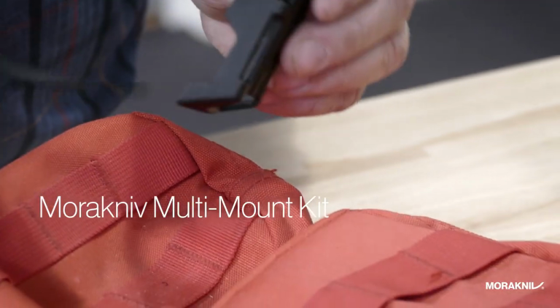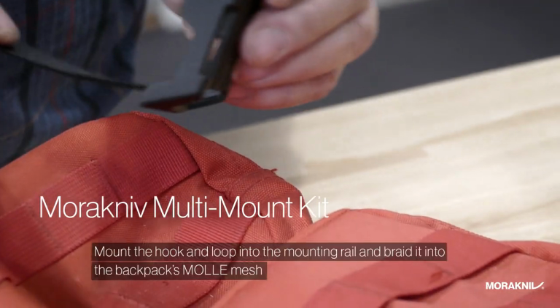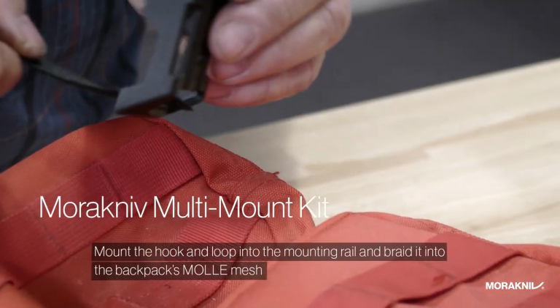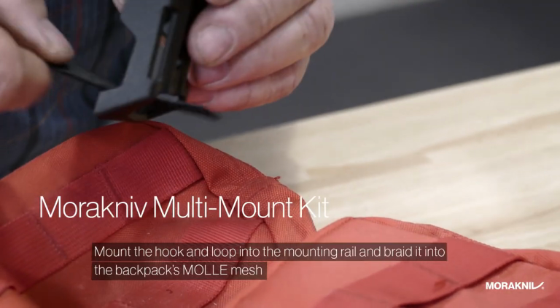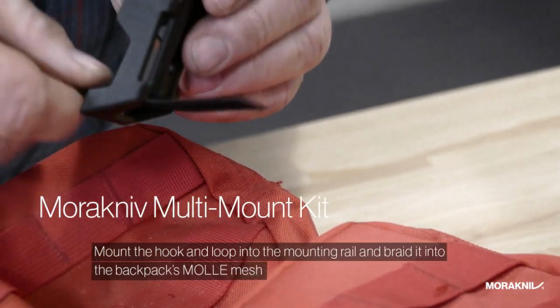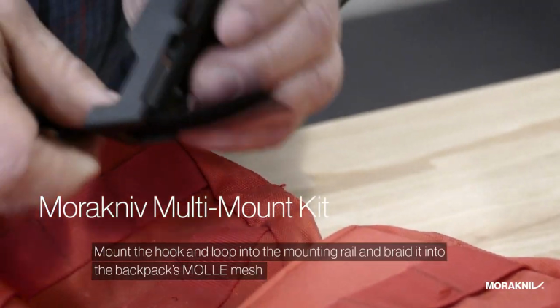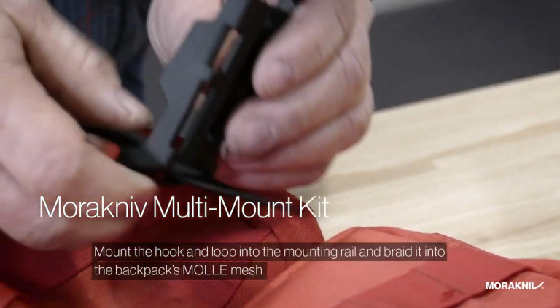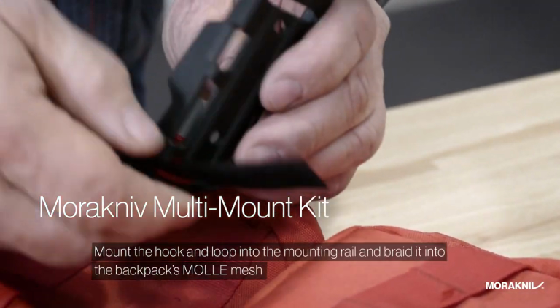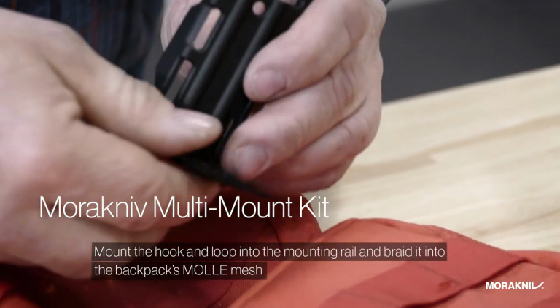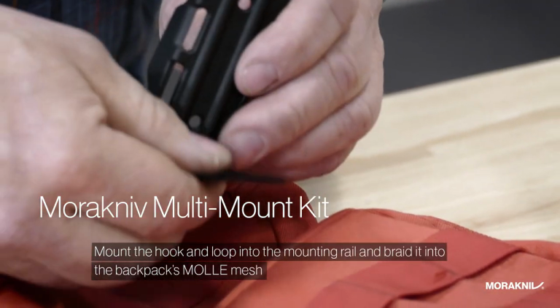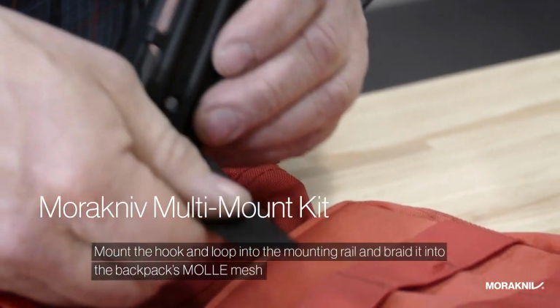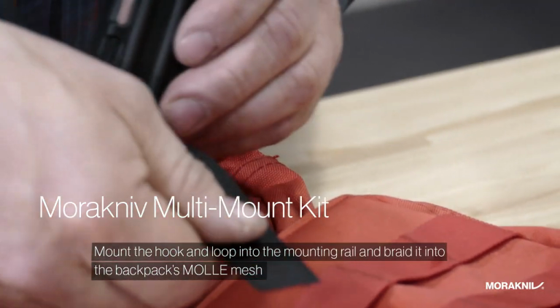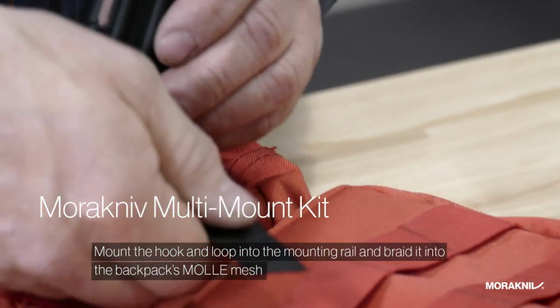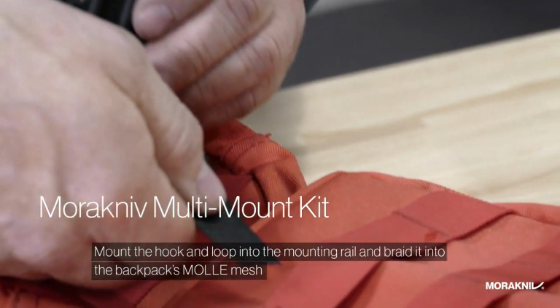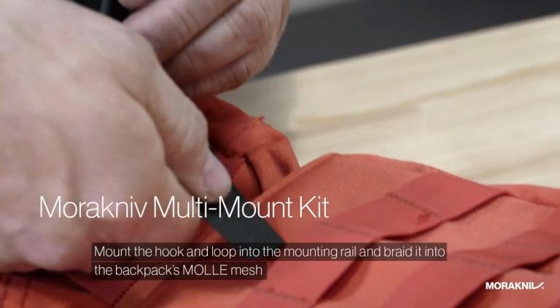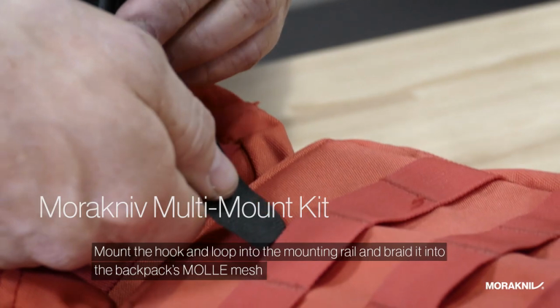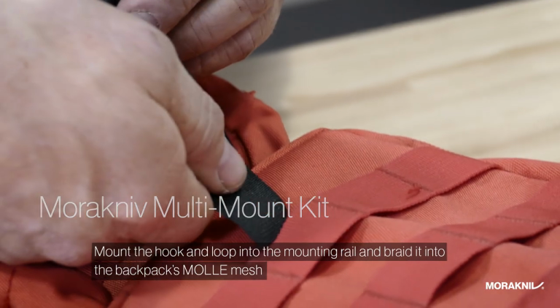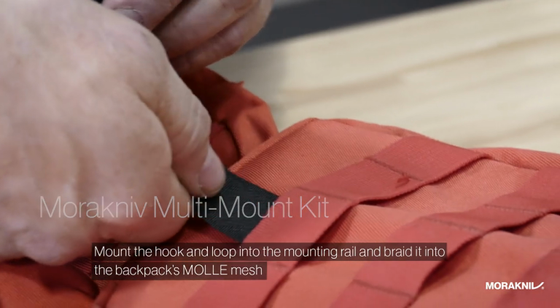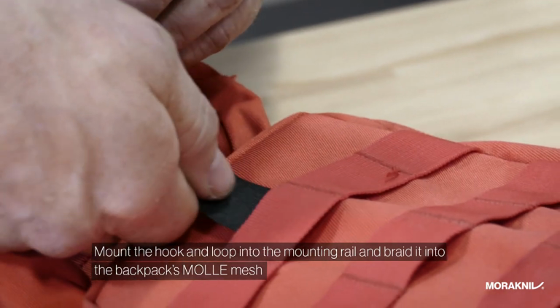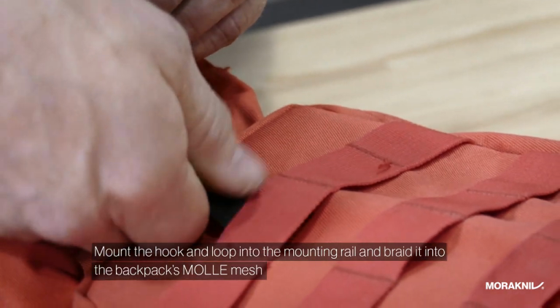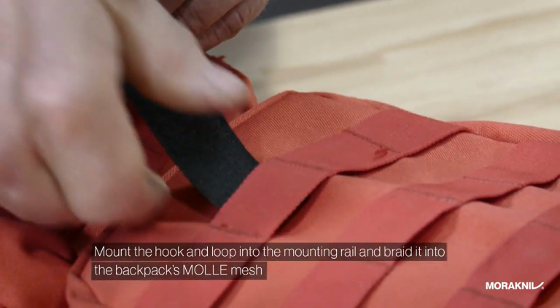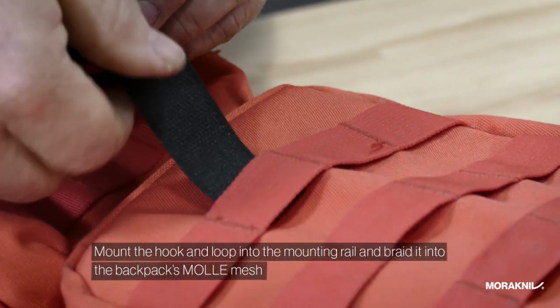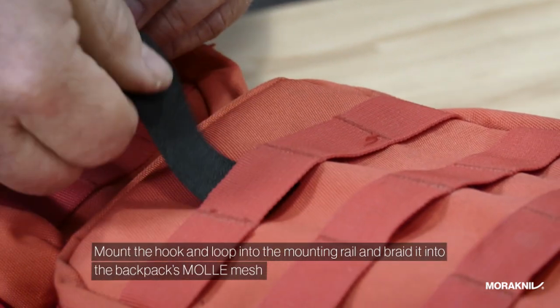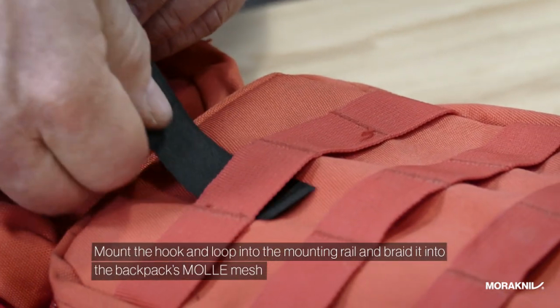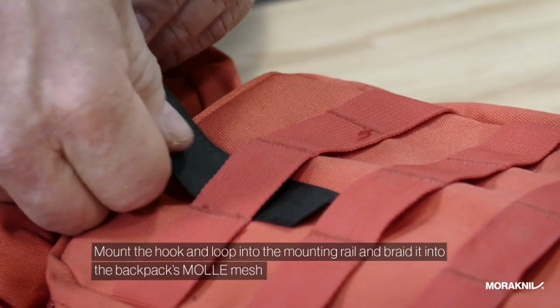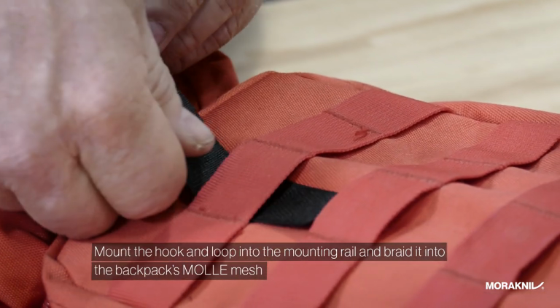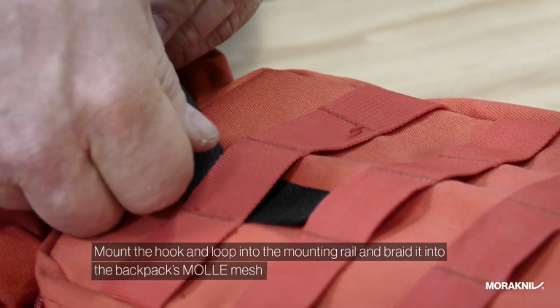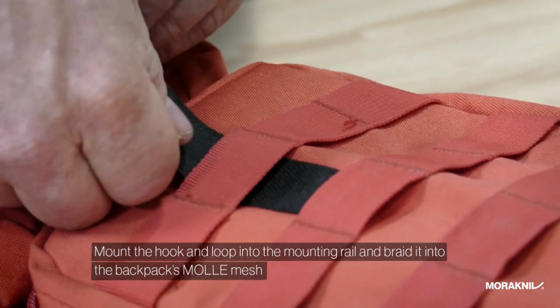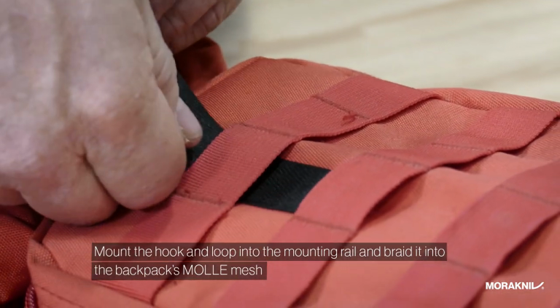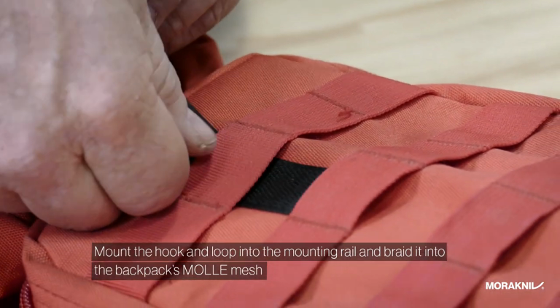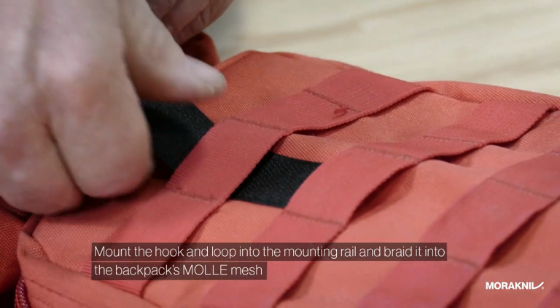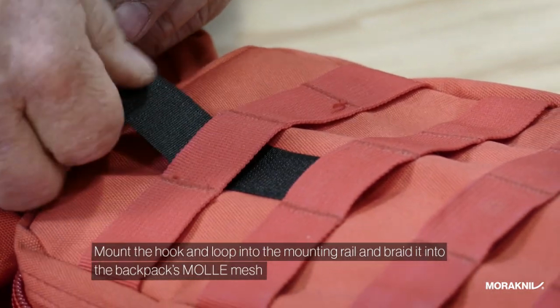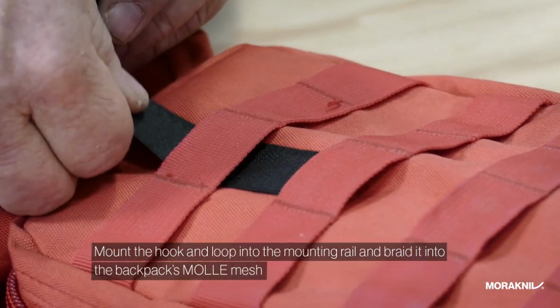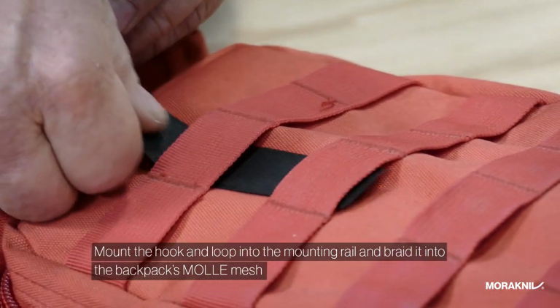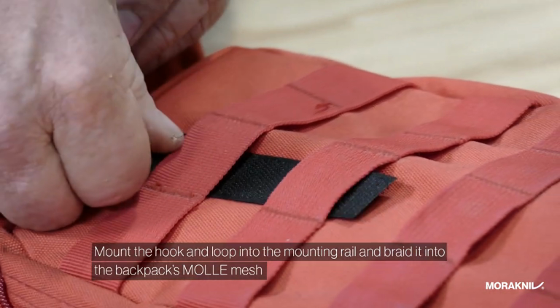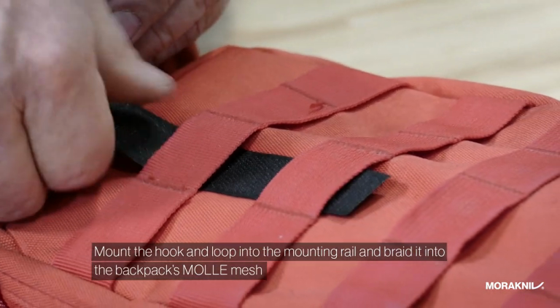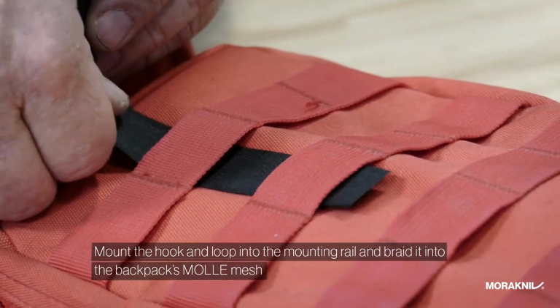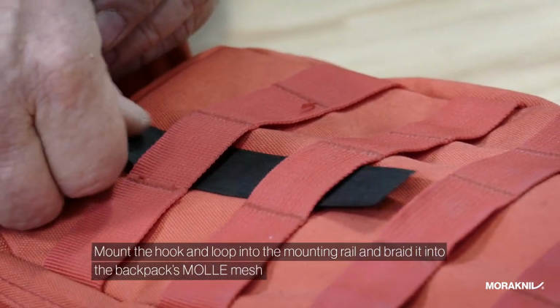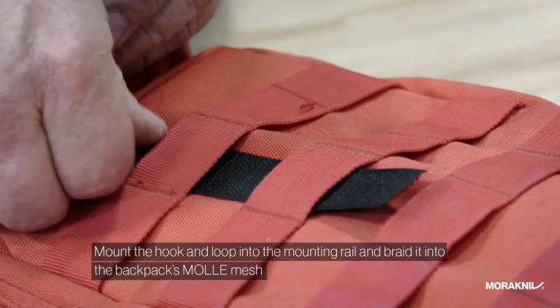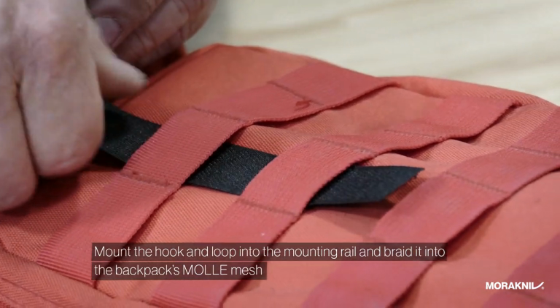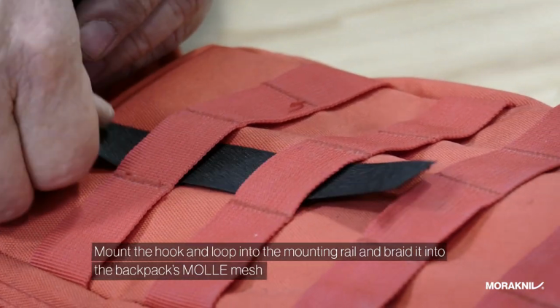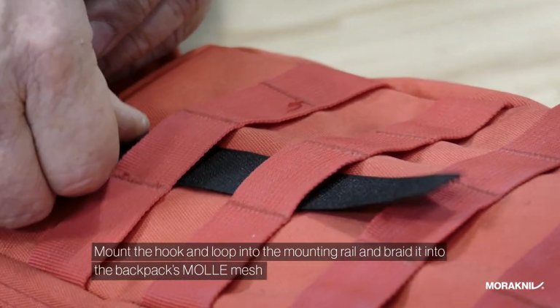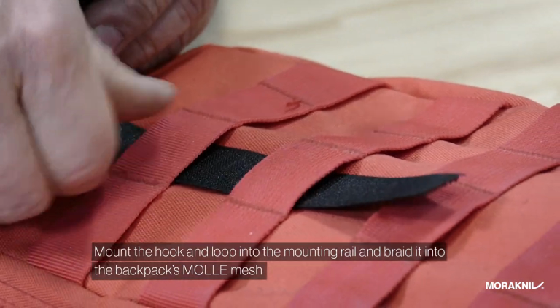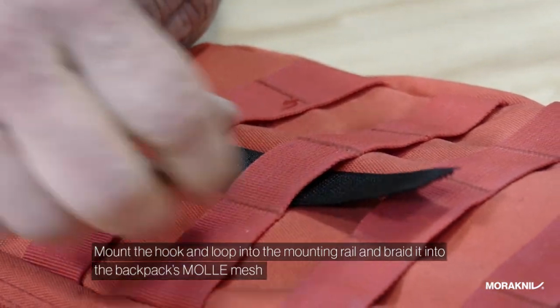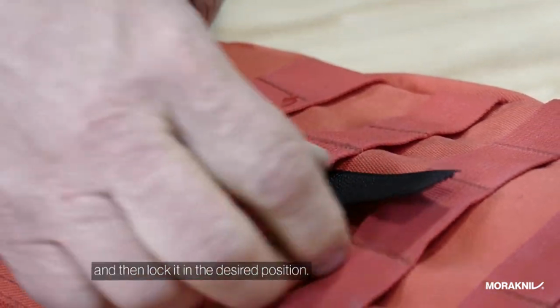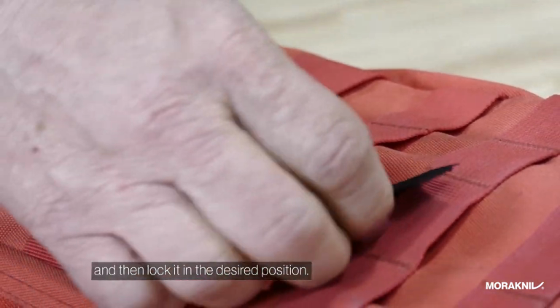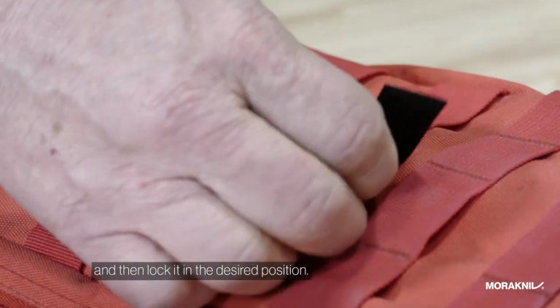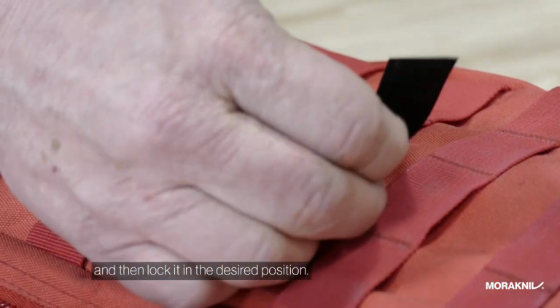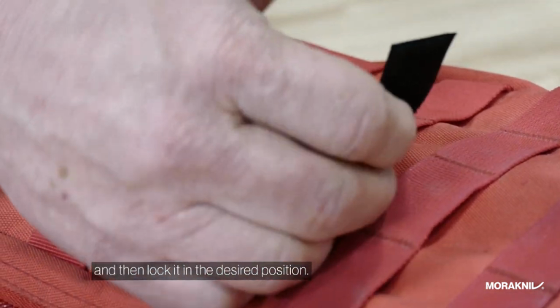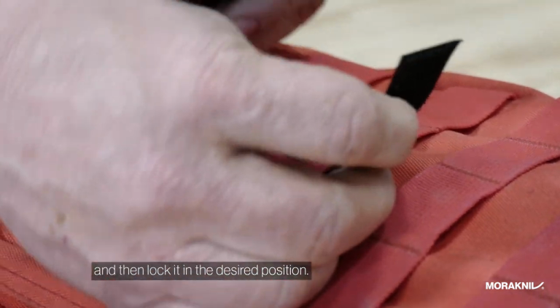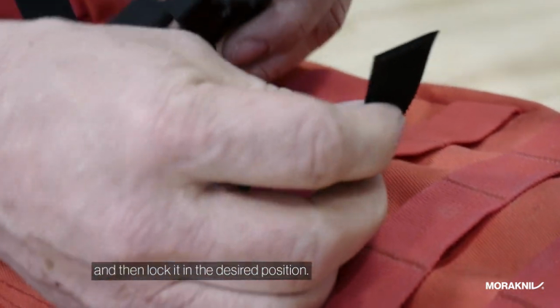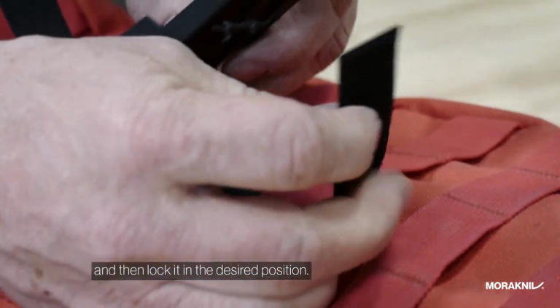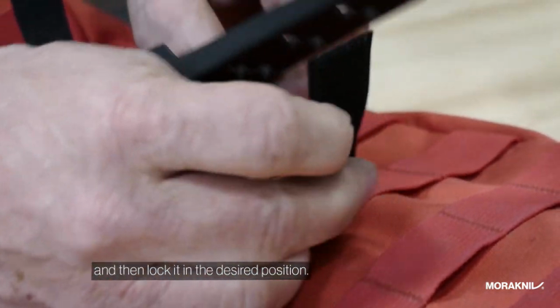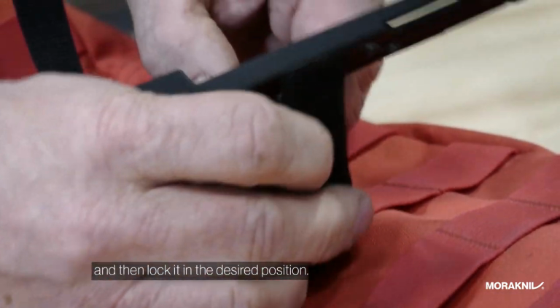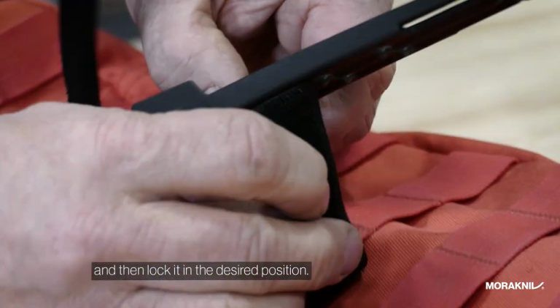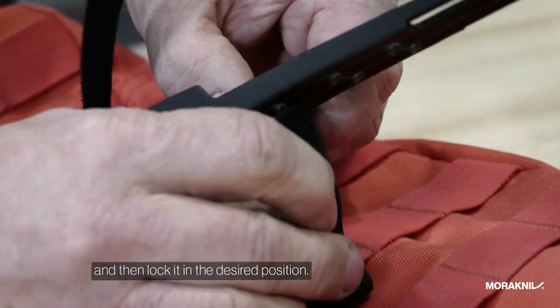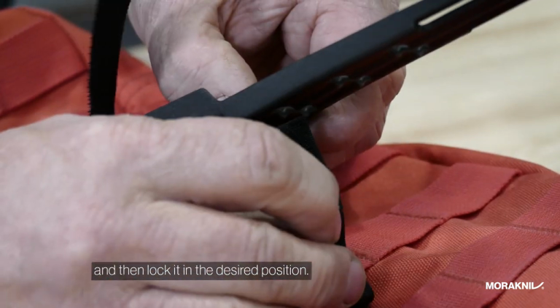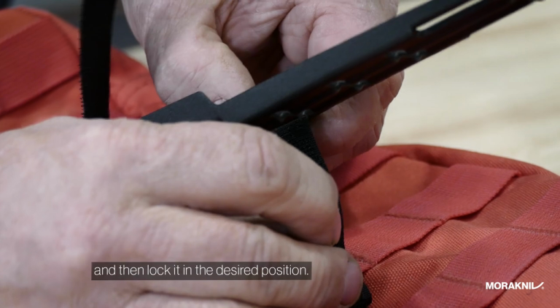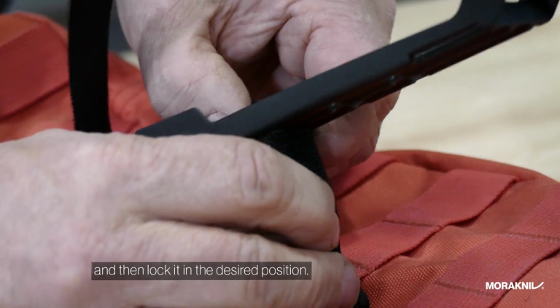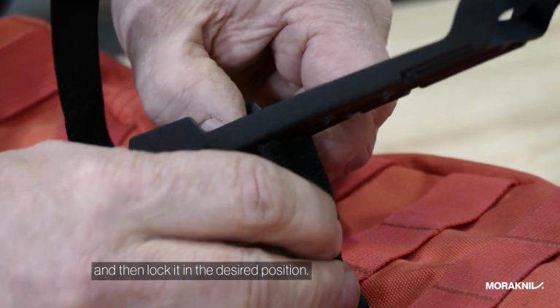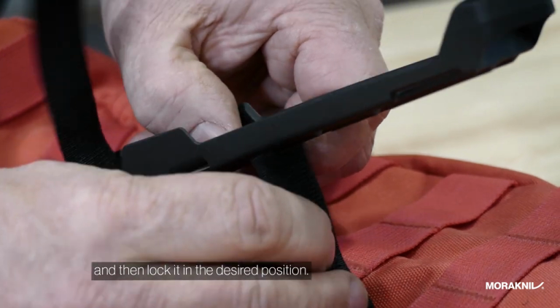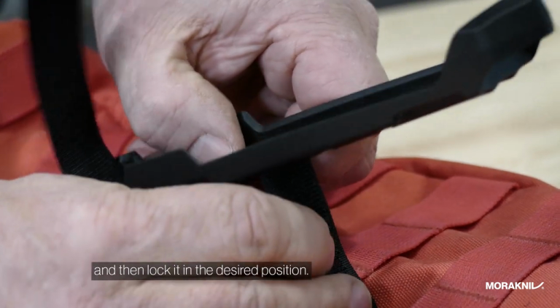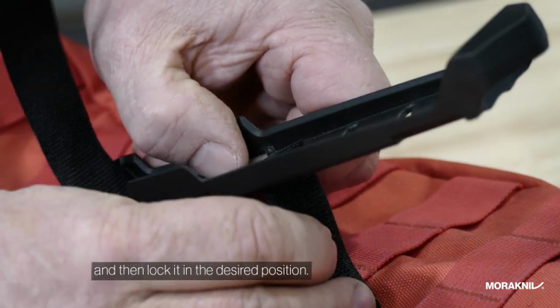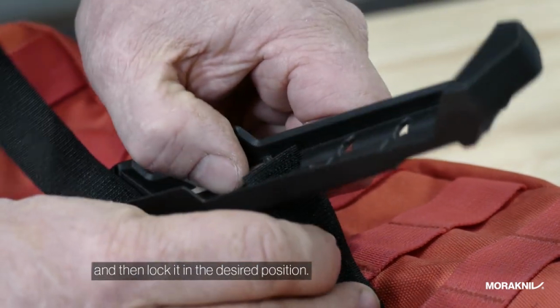Mount the hook and loop into the mounting rail and braid it into the backpack's bottom mesh, then lock it in the desired position.